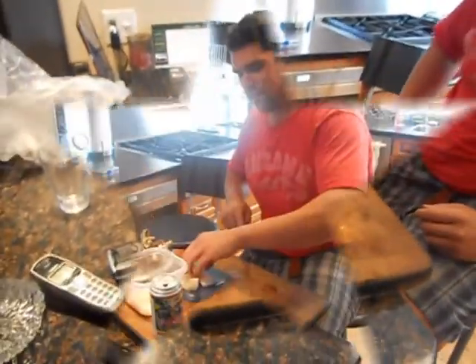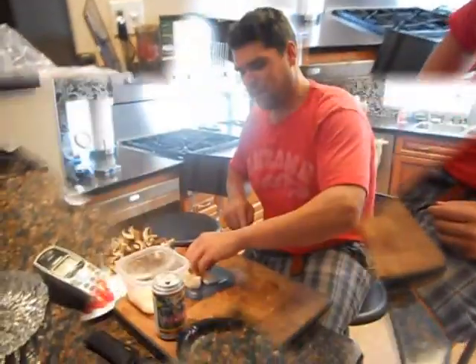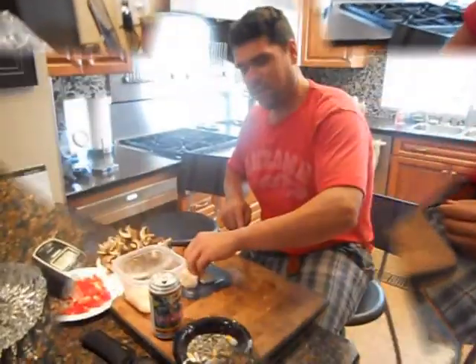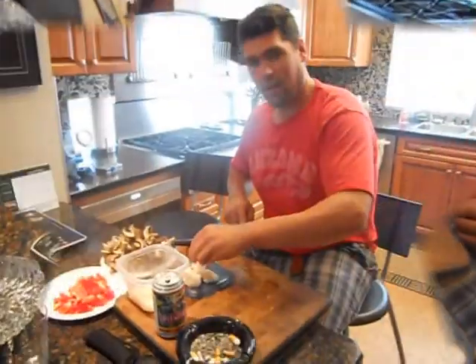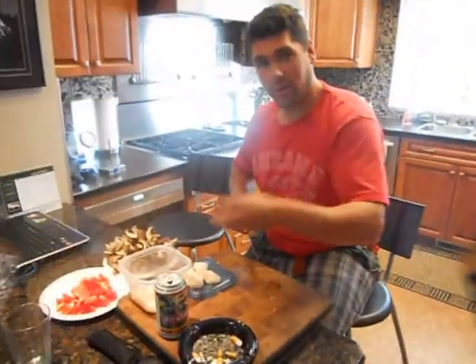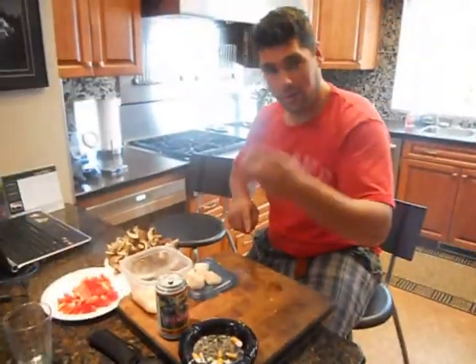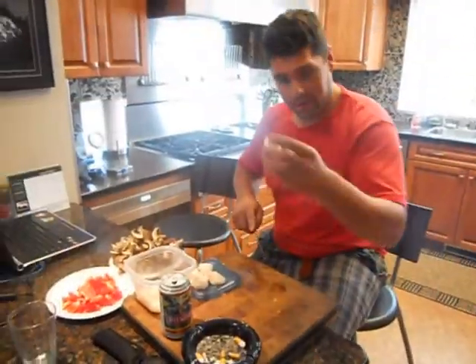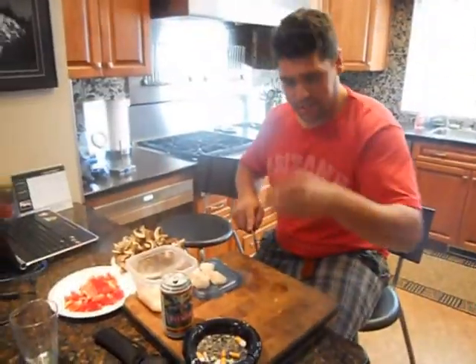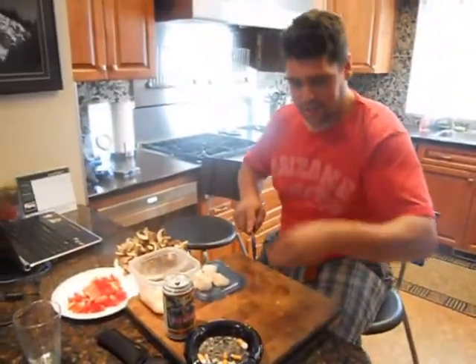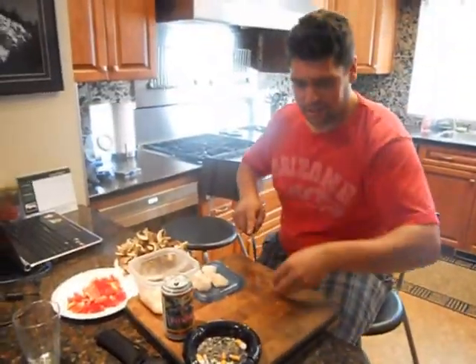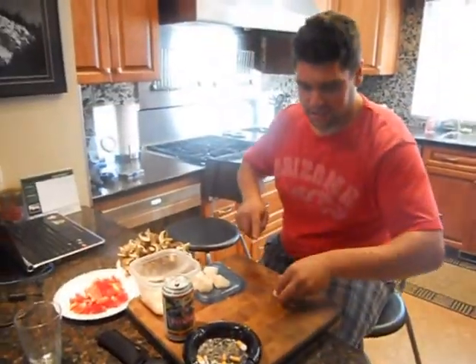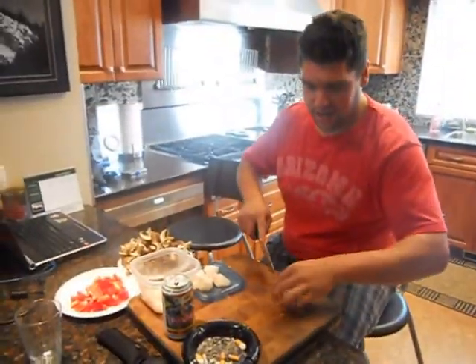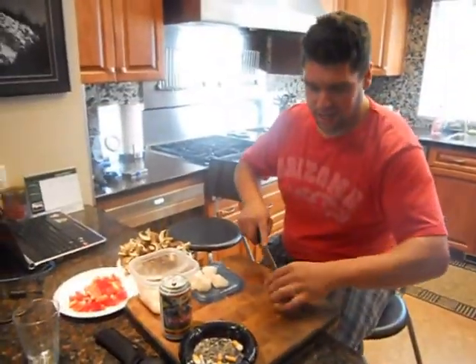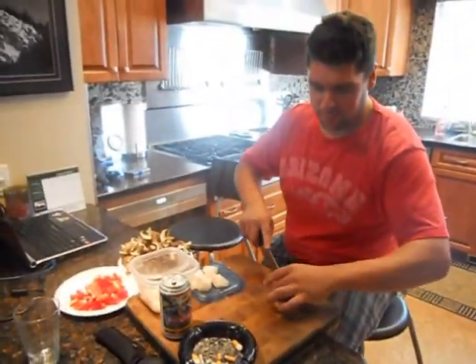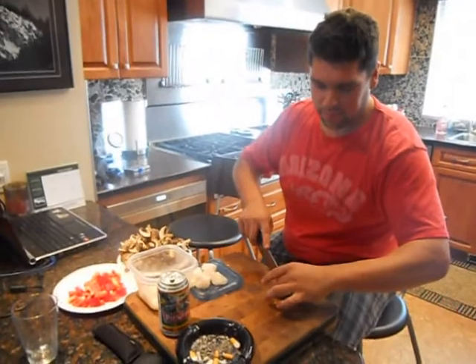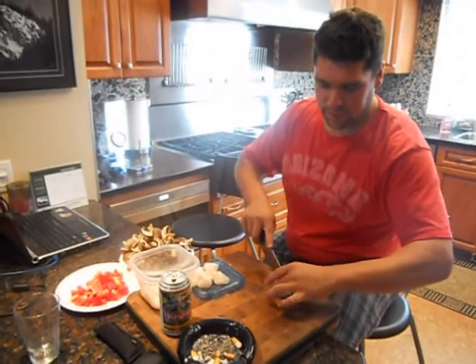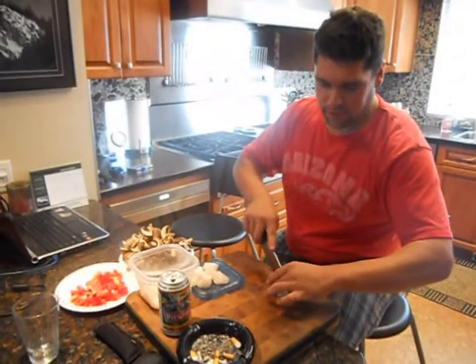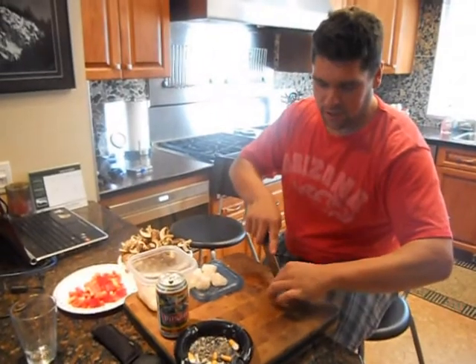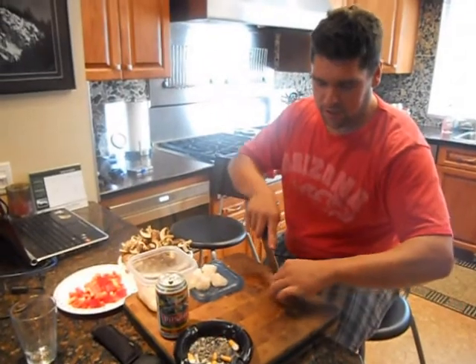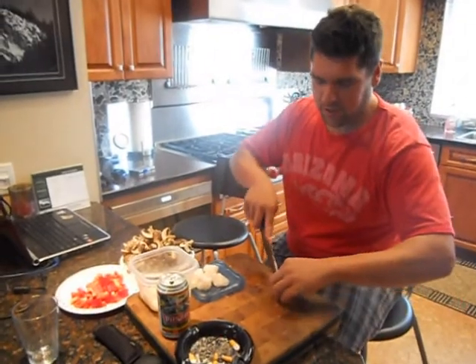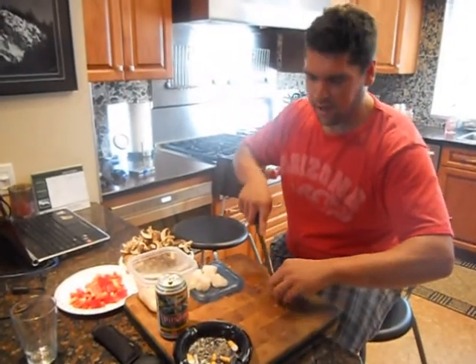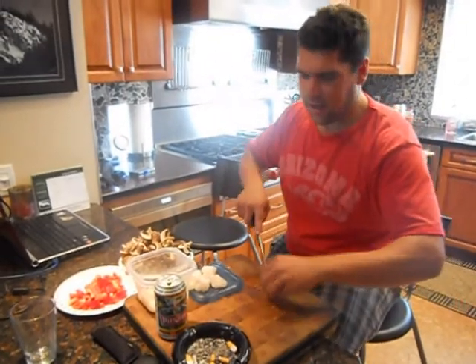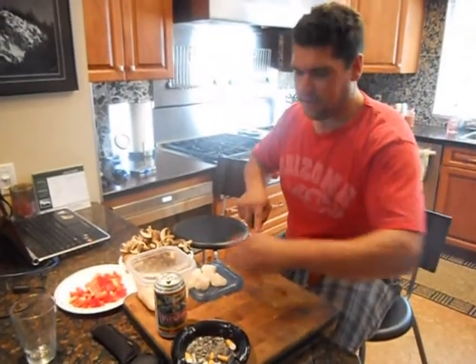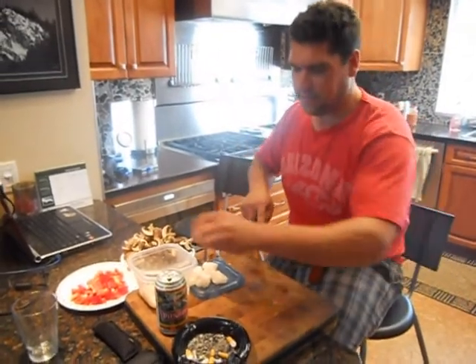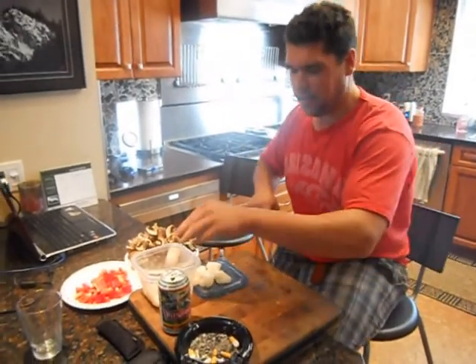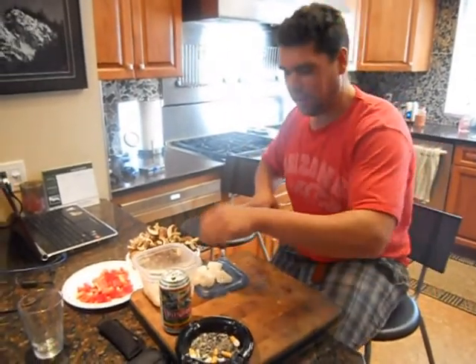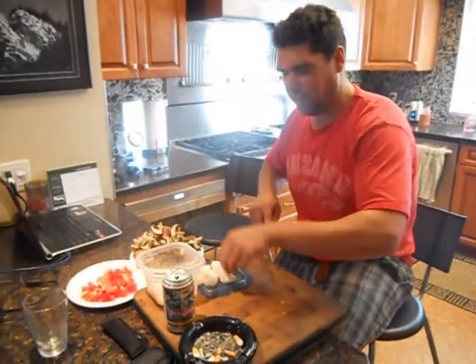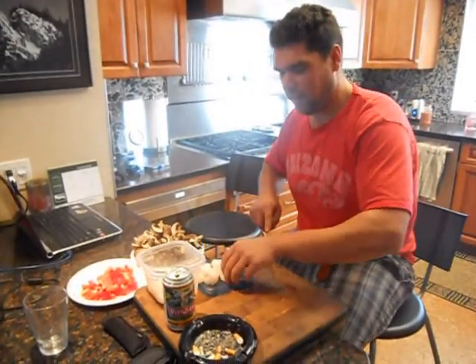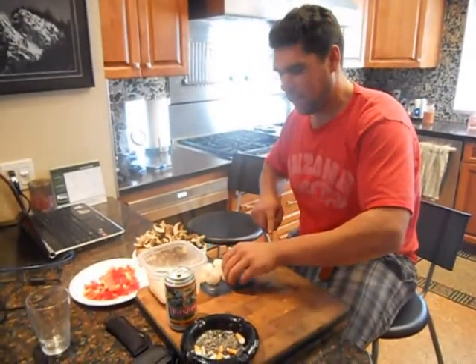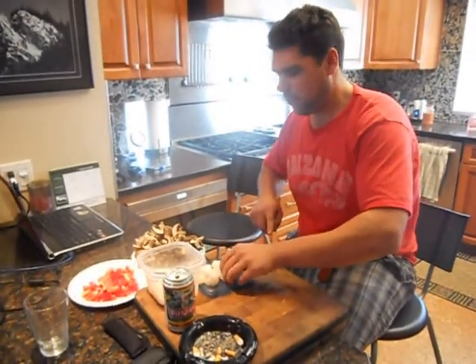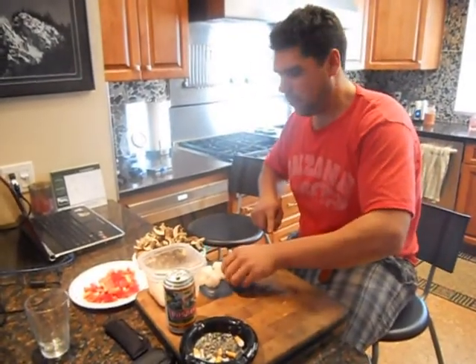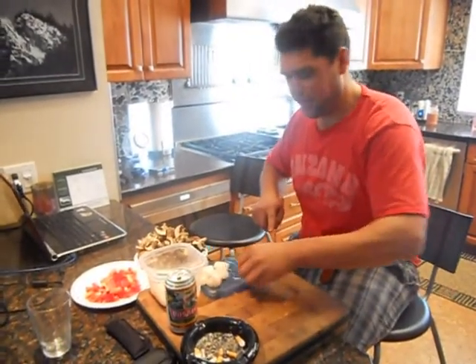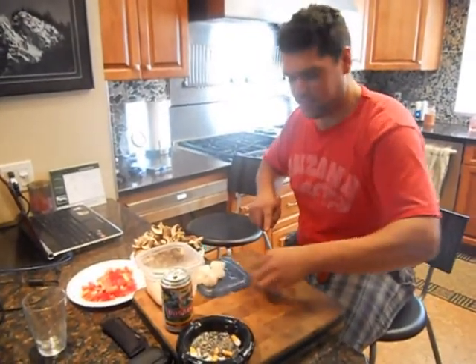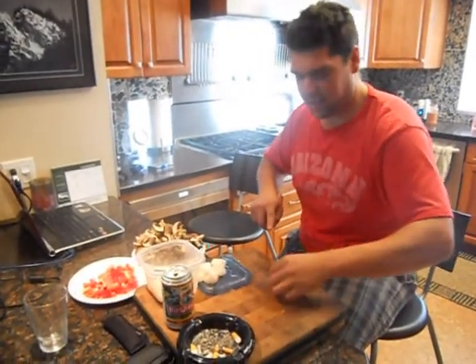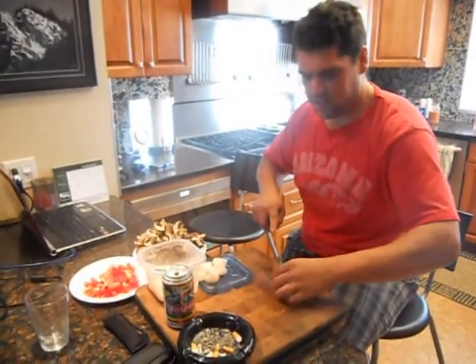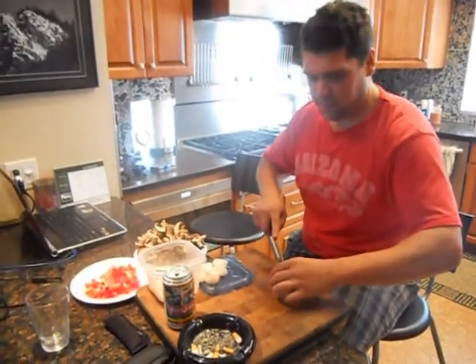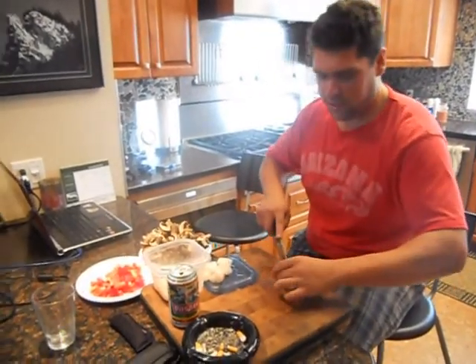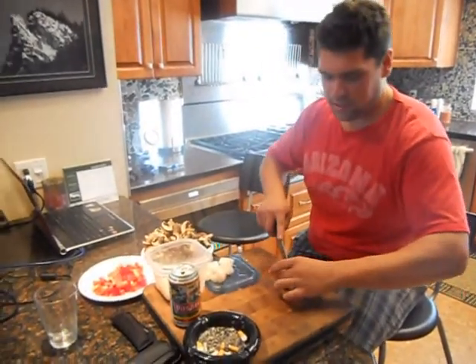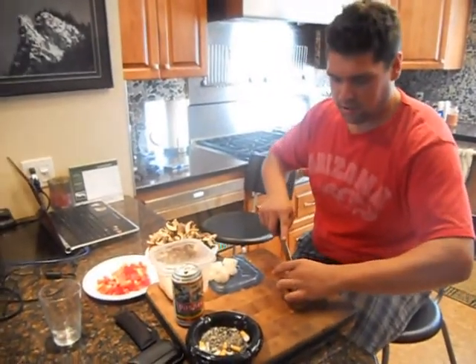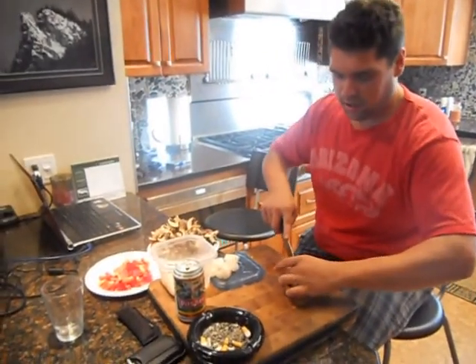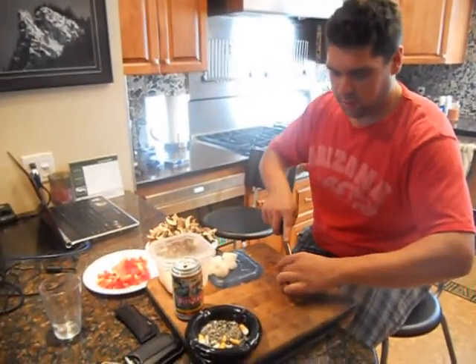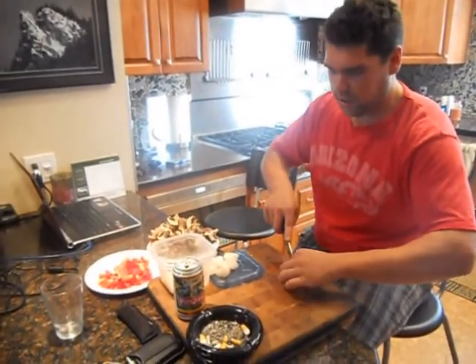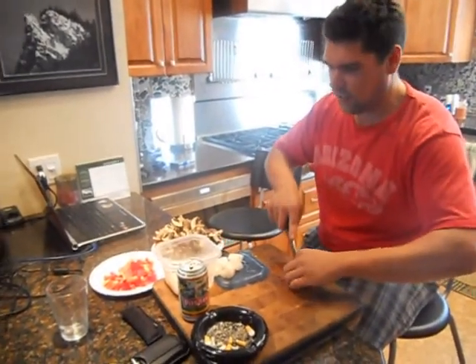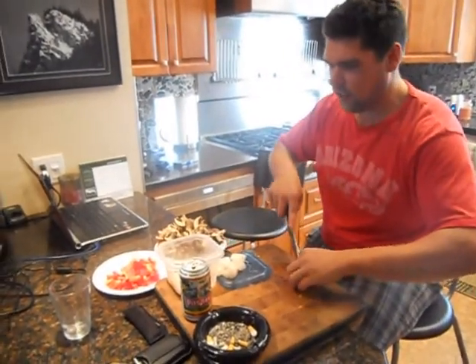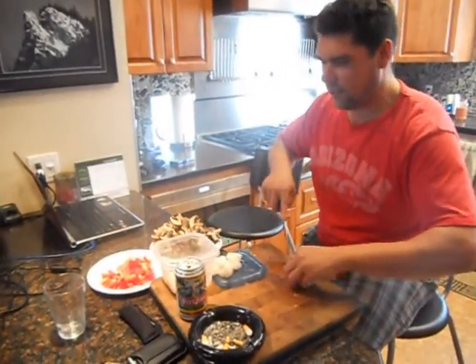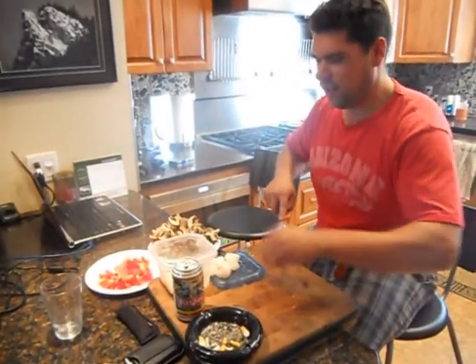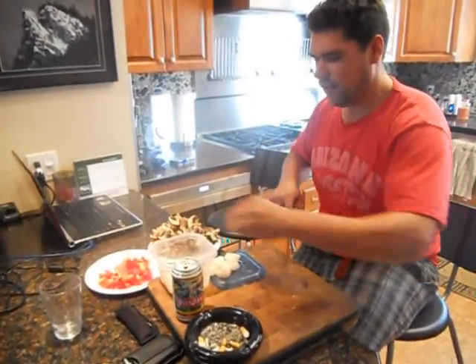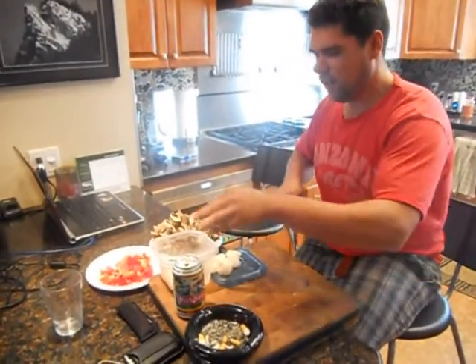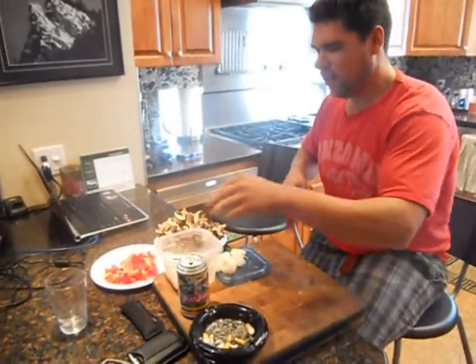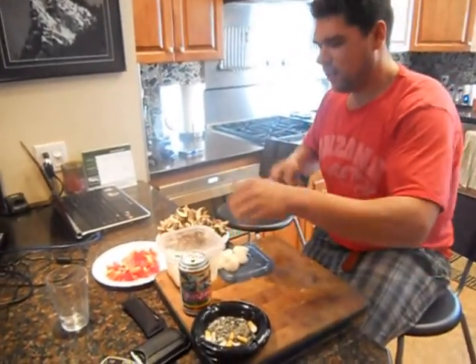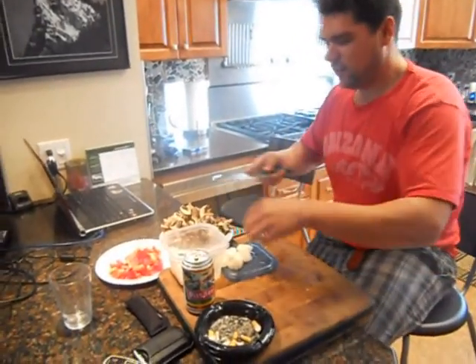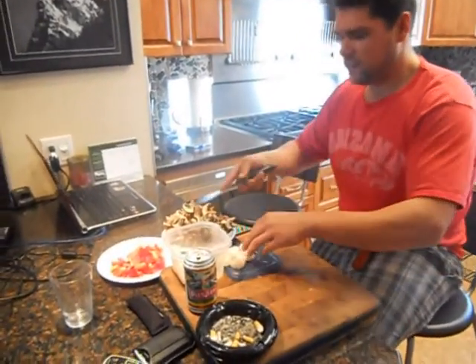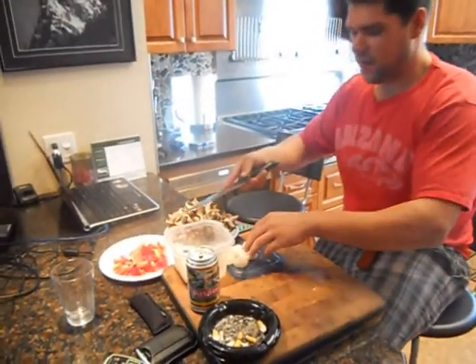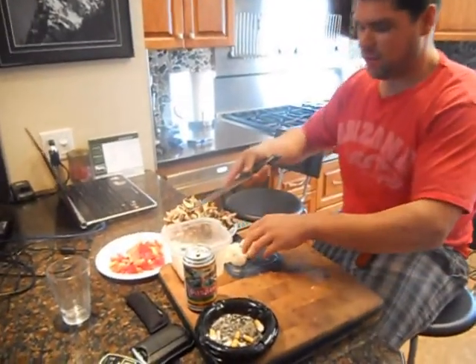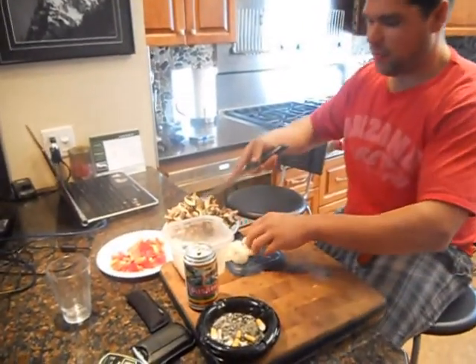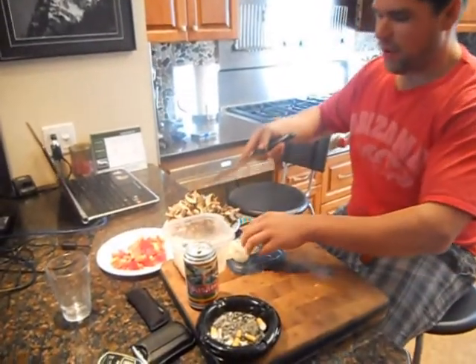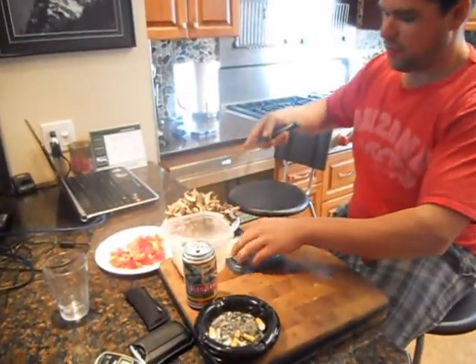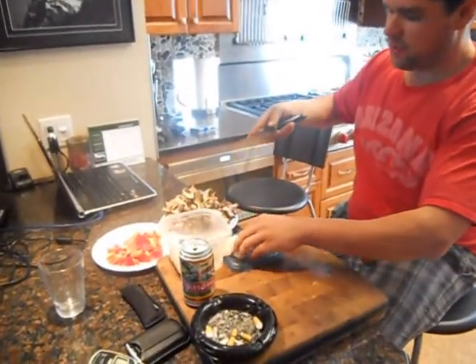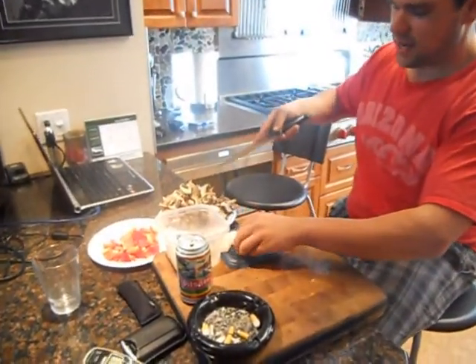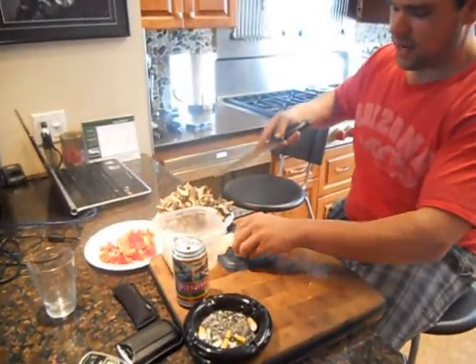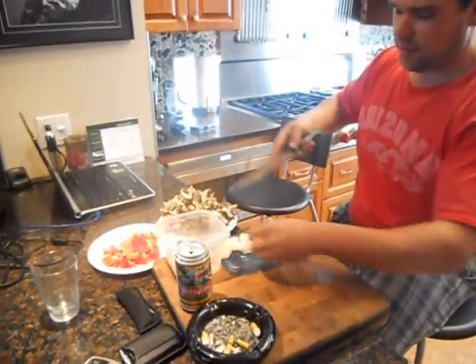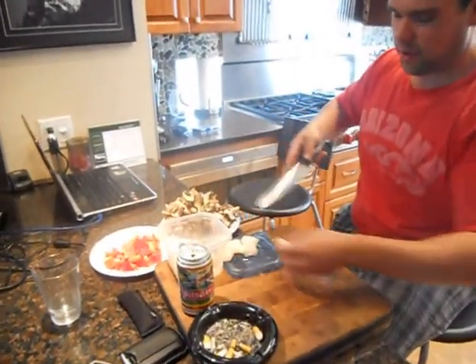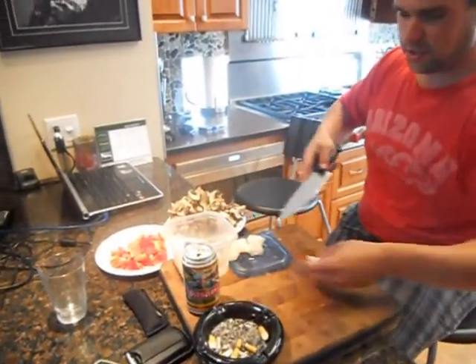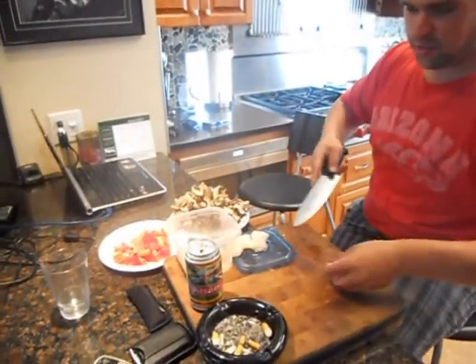All we're doing is taking a scallop, cutting it in half, making a little bite-sized piece — not a big deal.